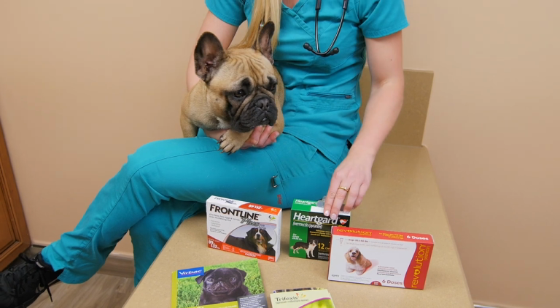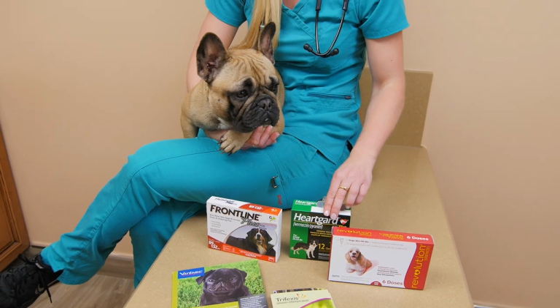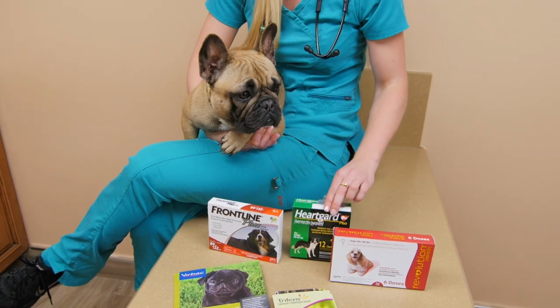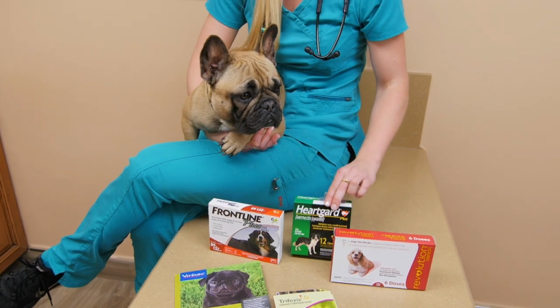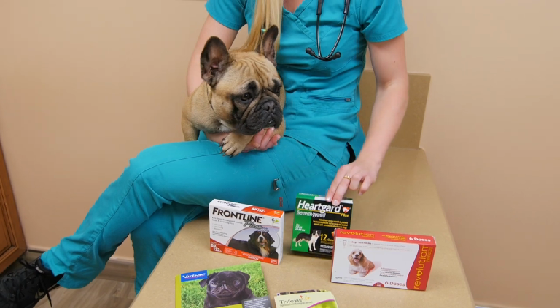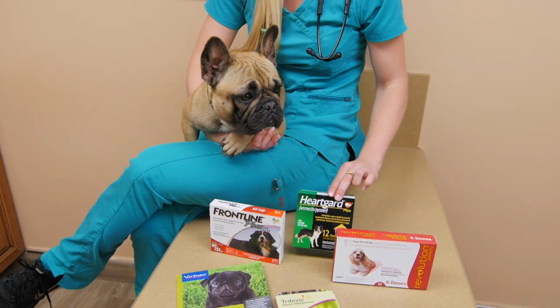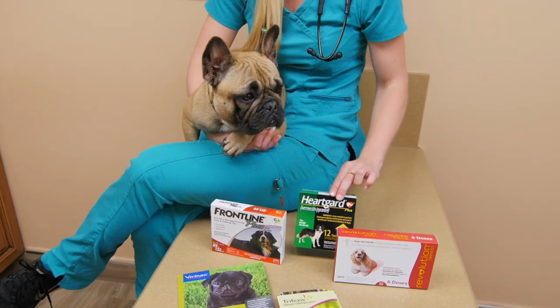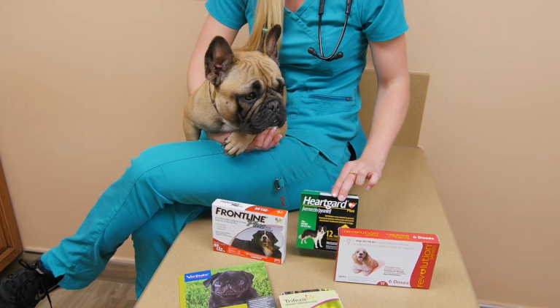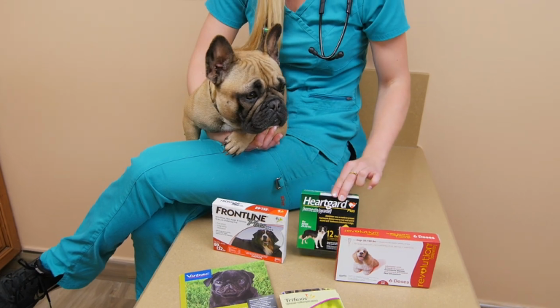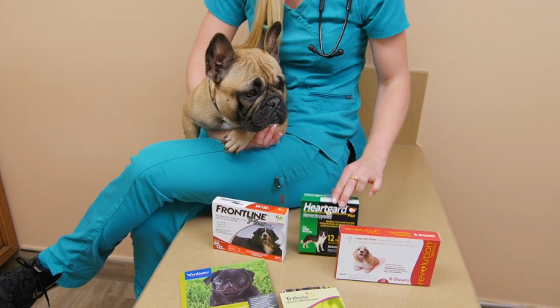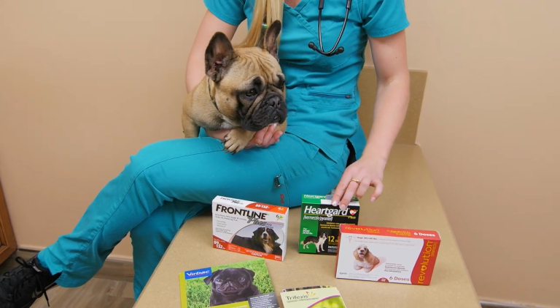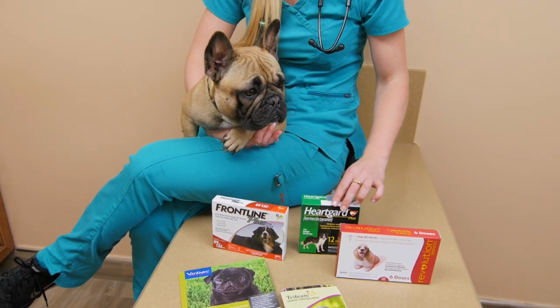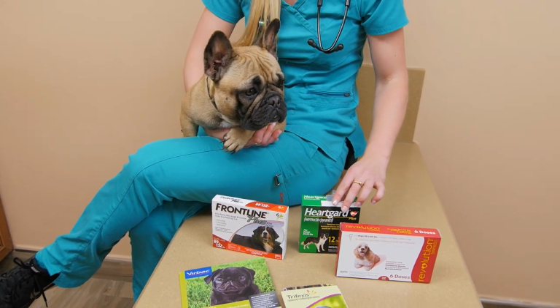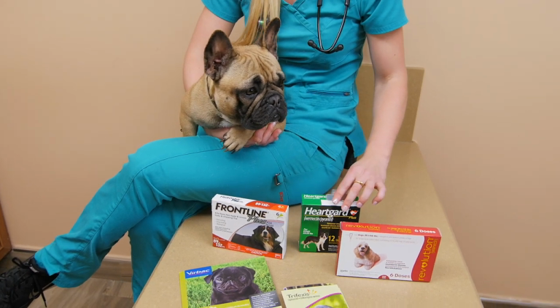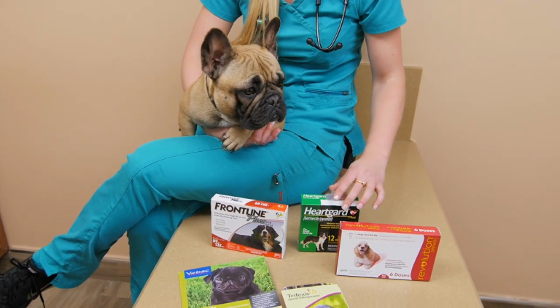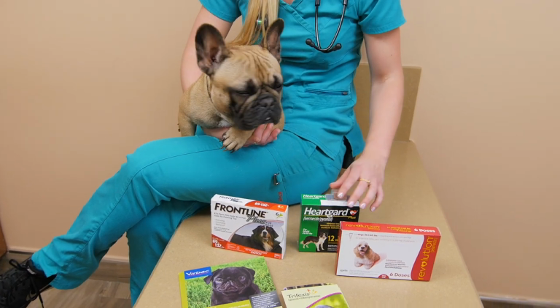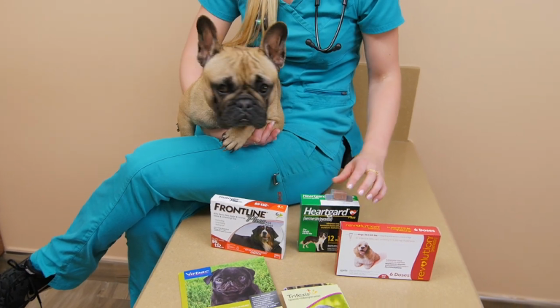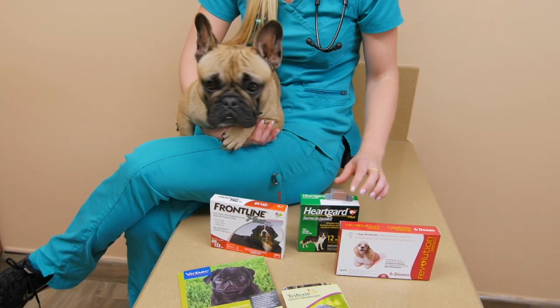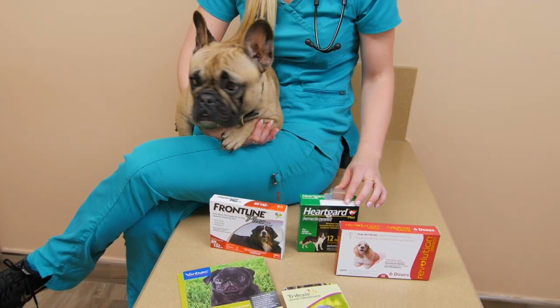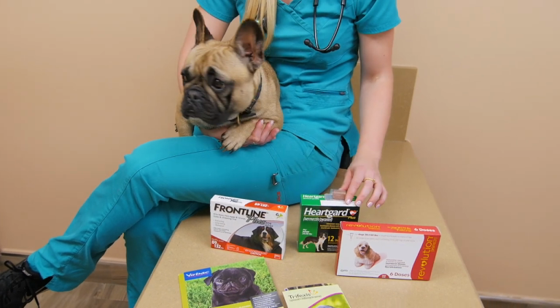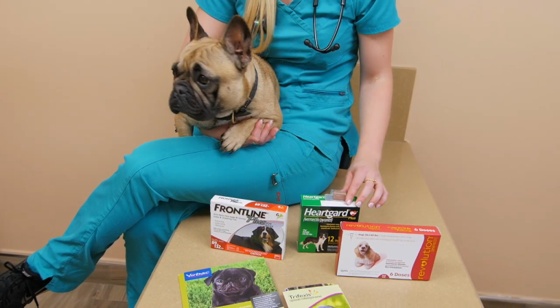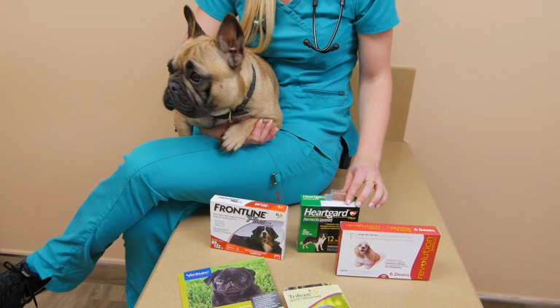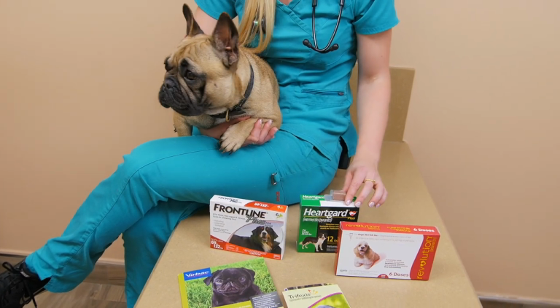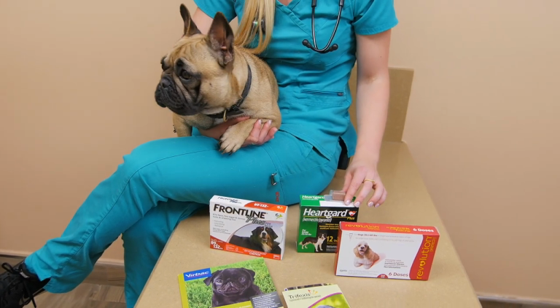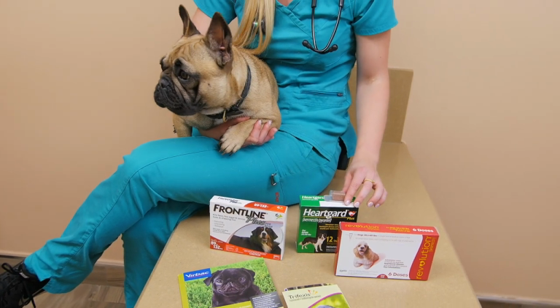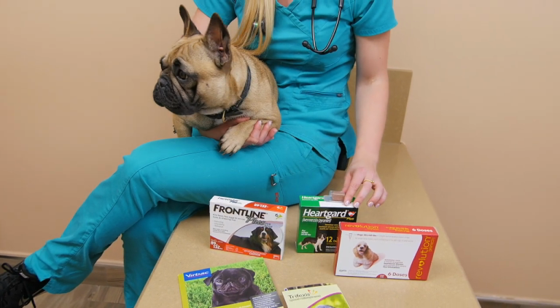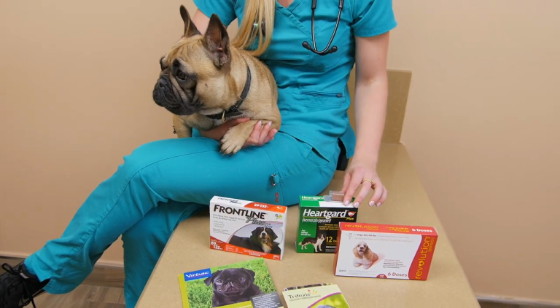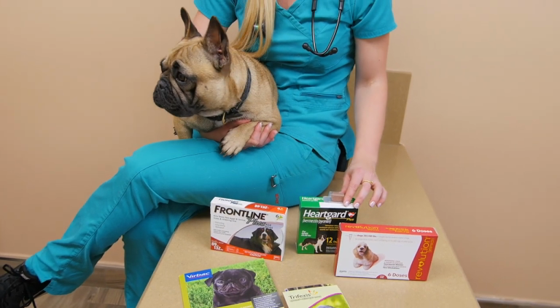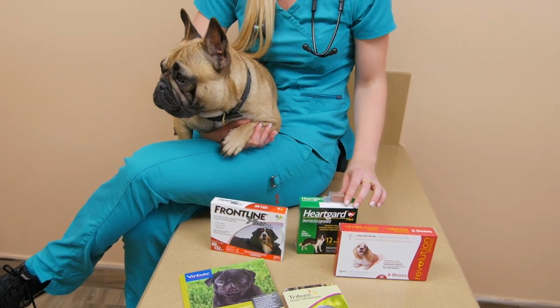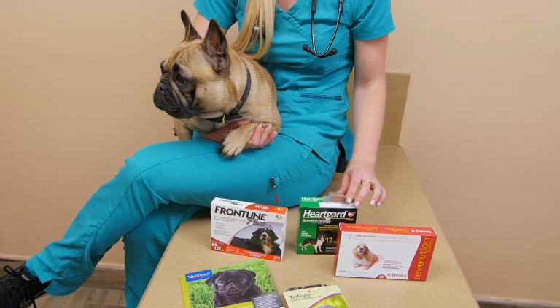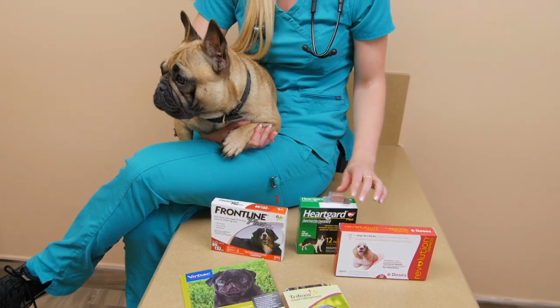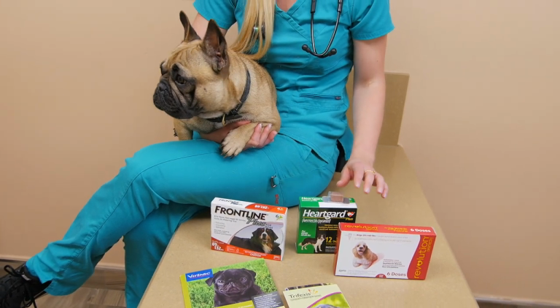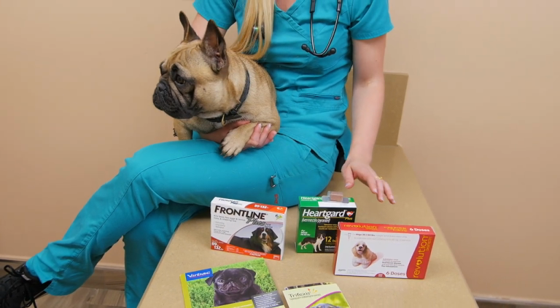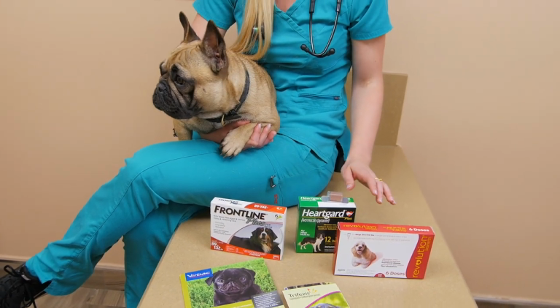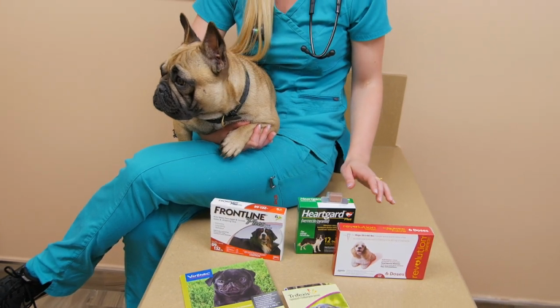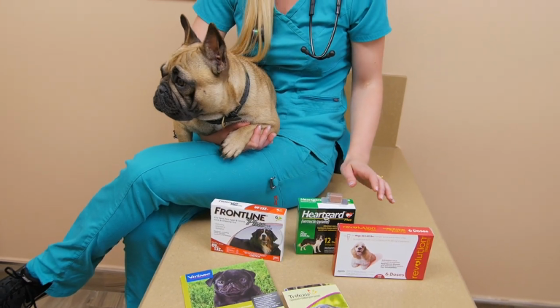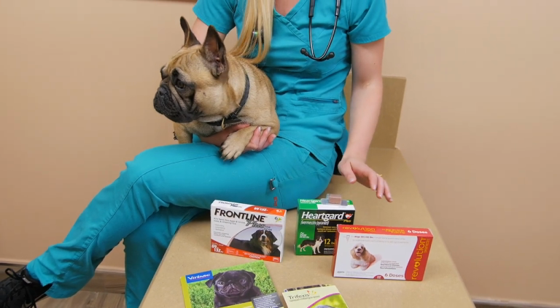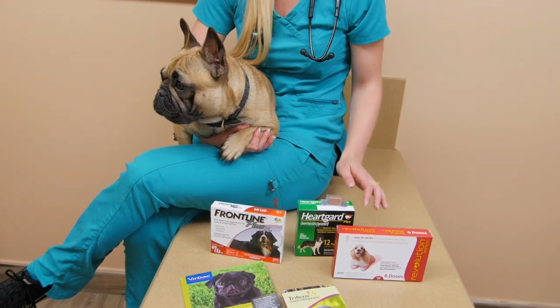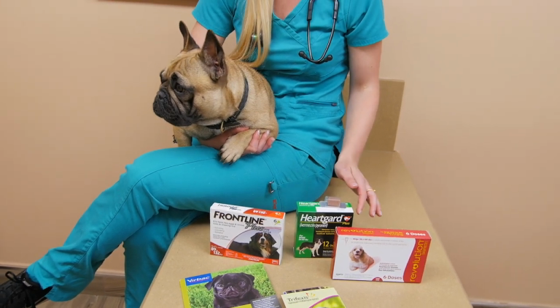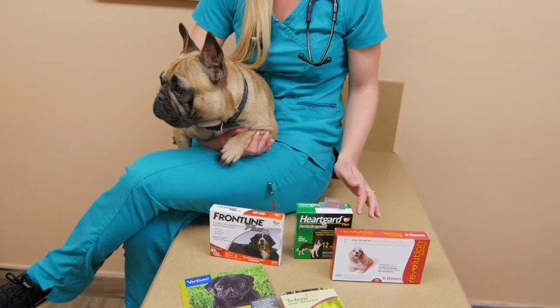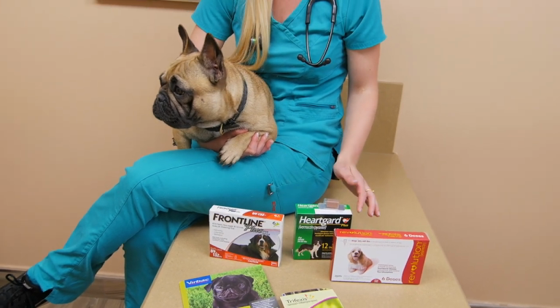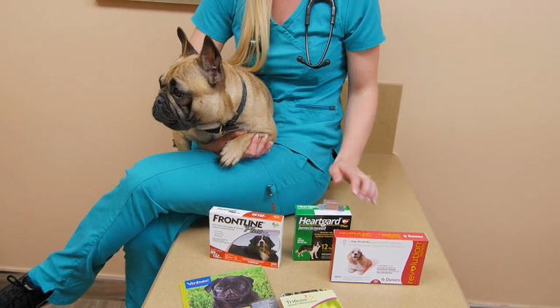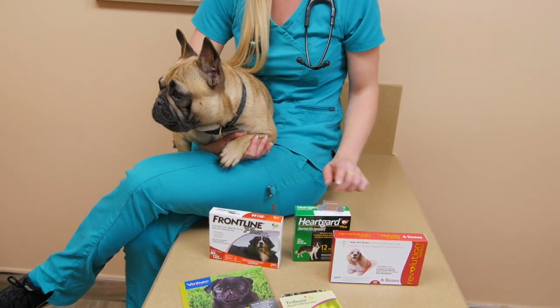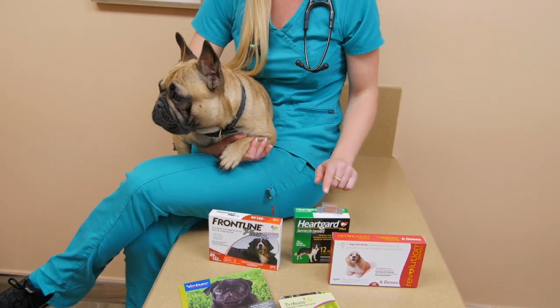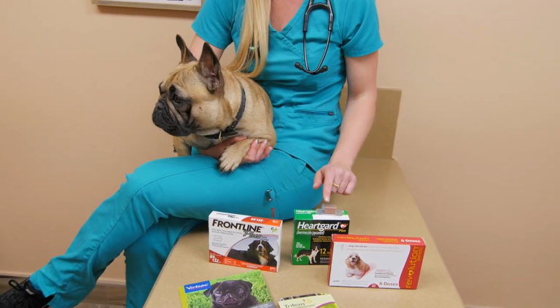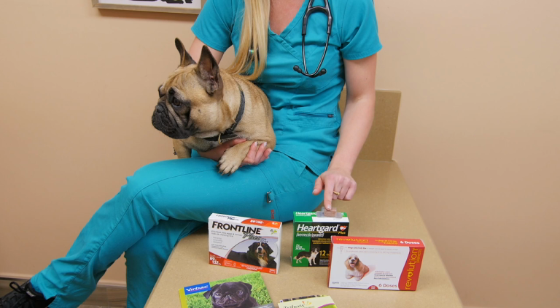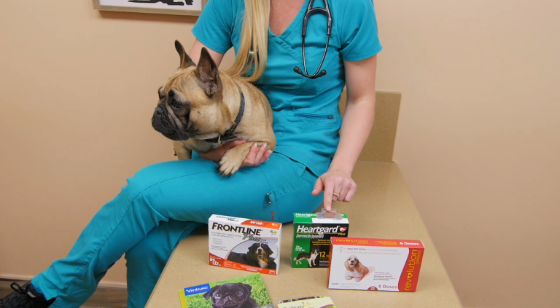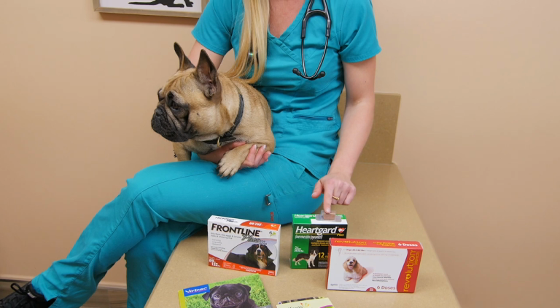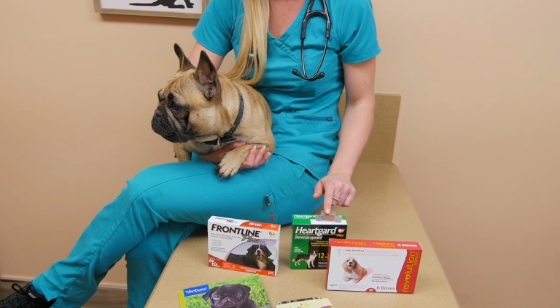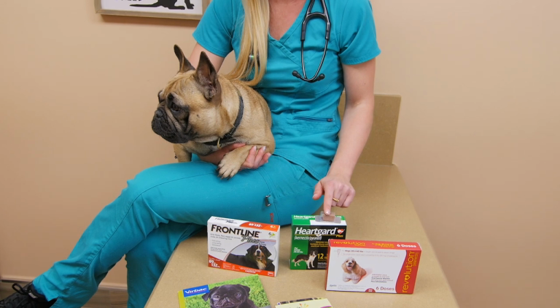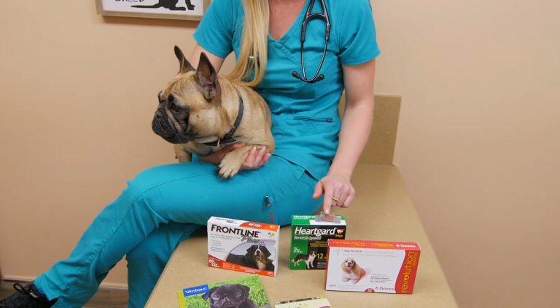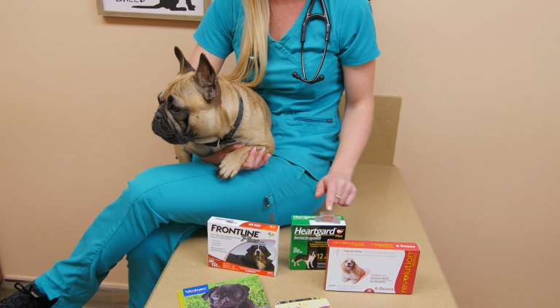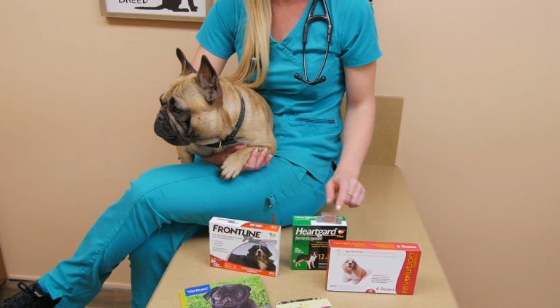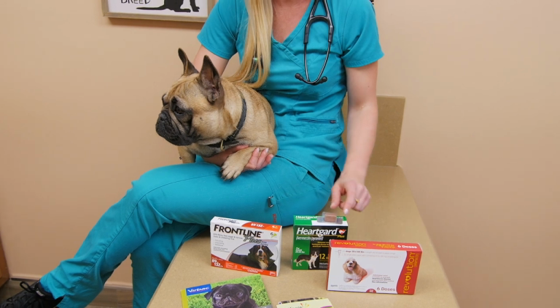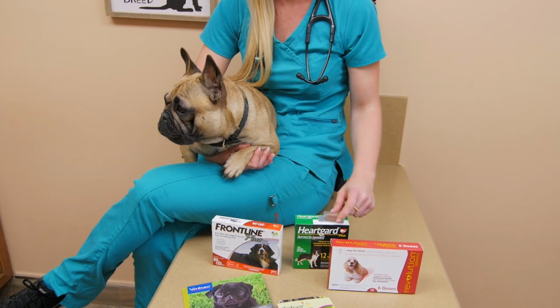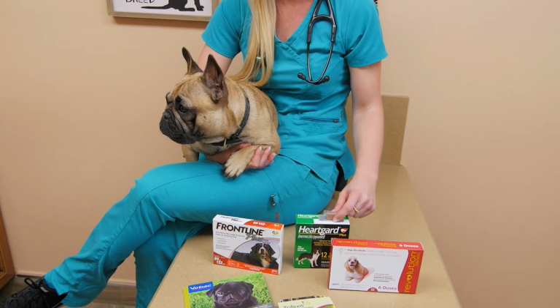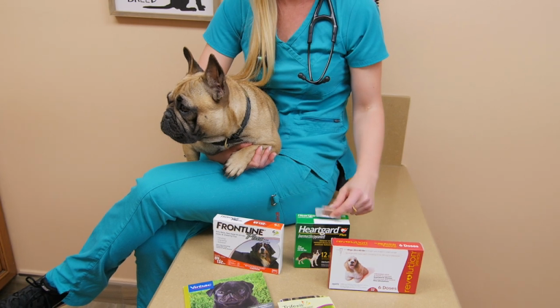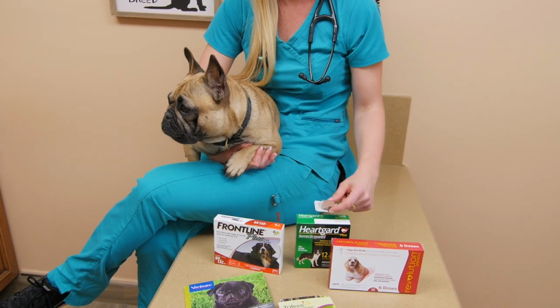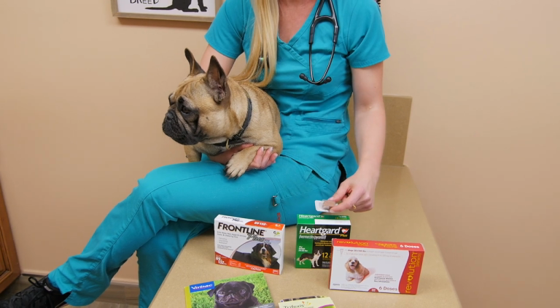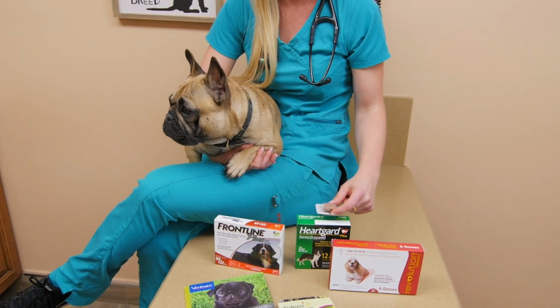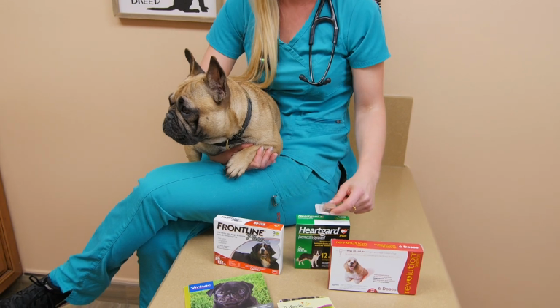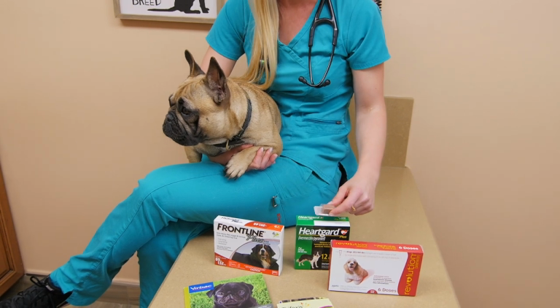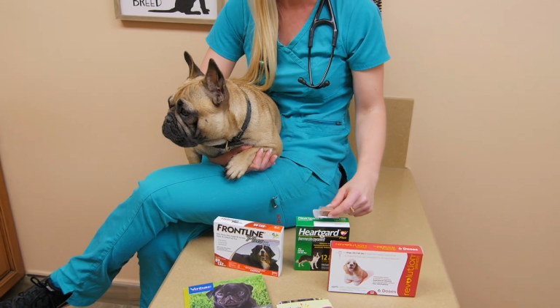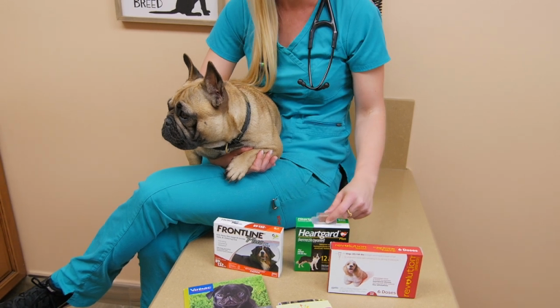This one is HeartGuard. This just does your roundworms, hookworms, and heartworm. It's a nice chewable.